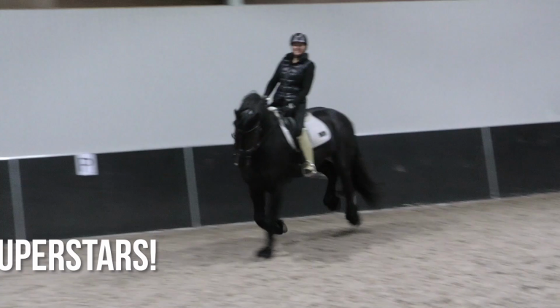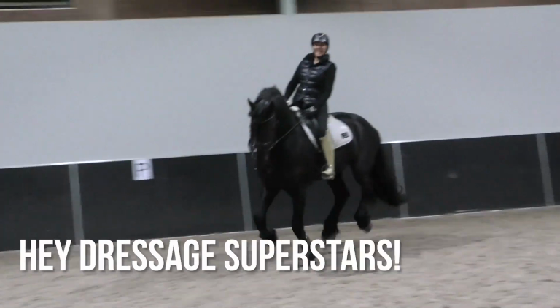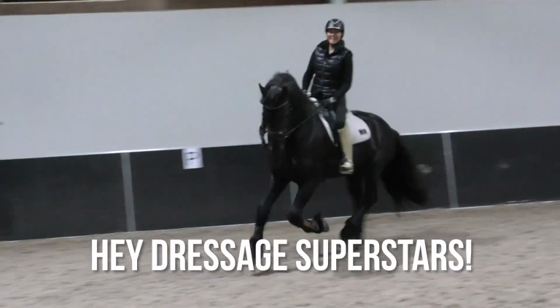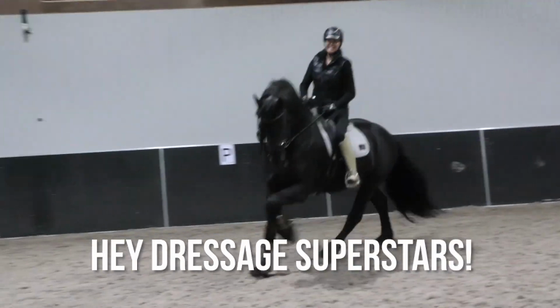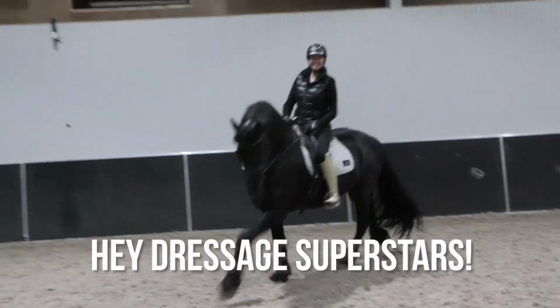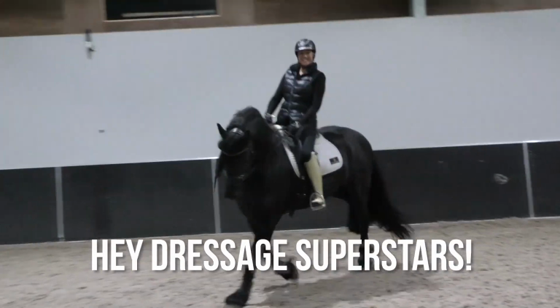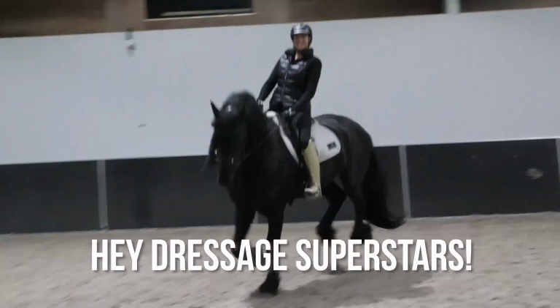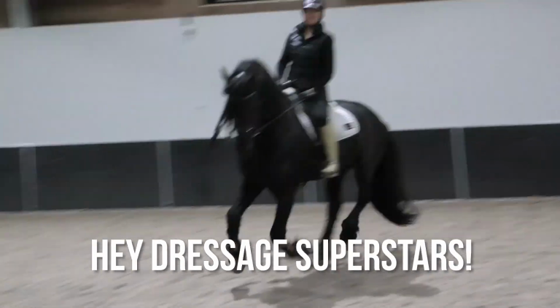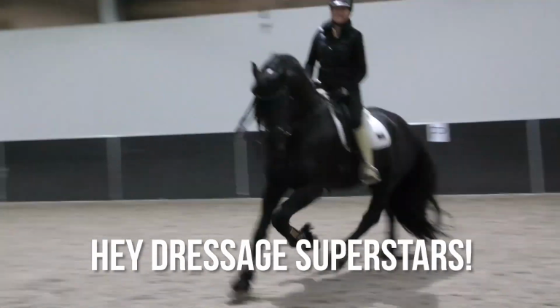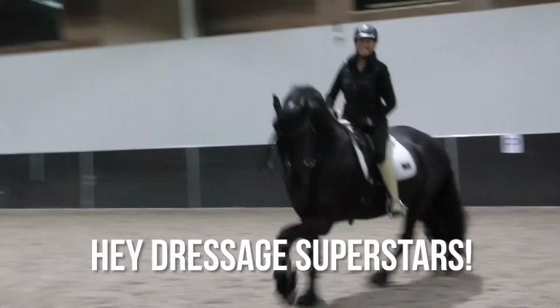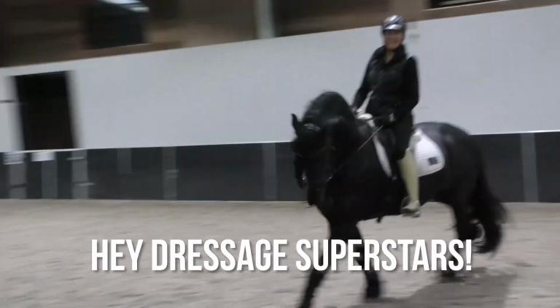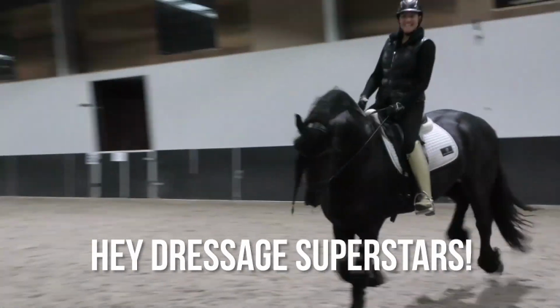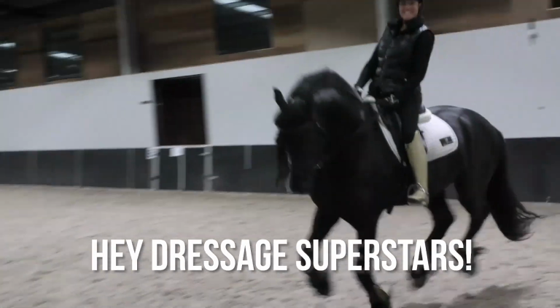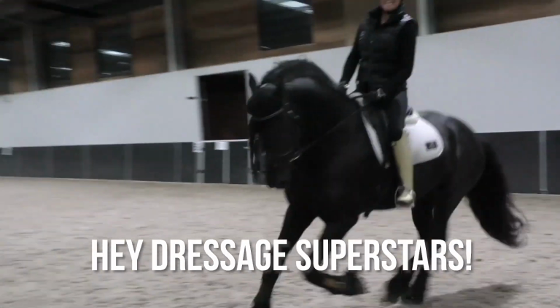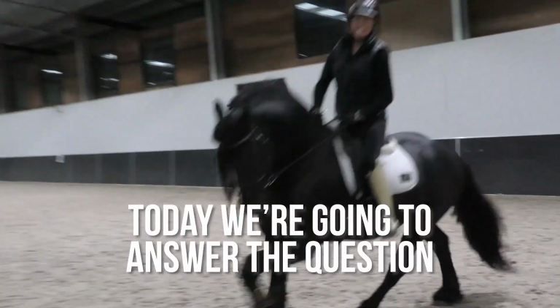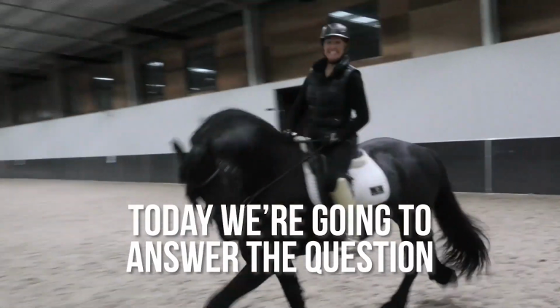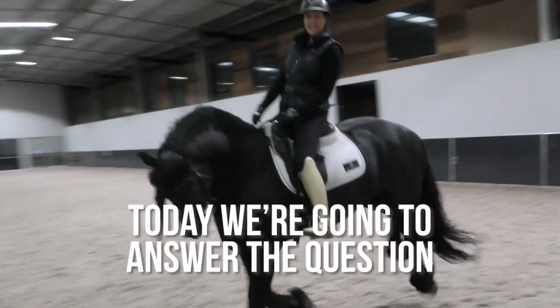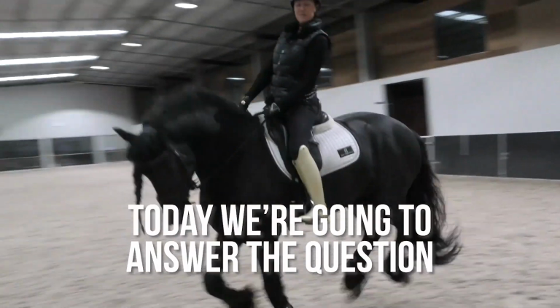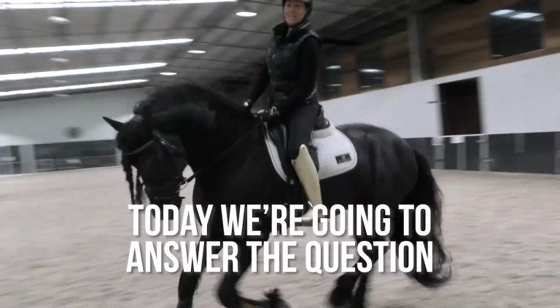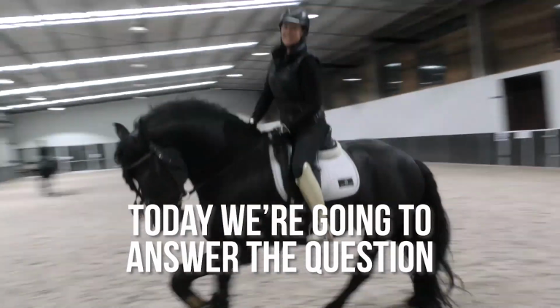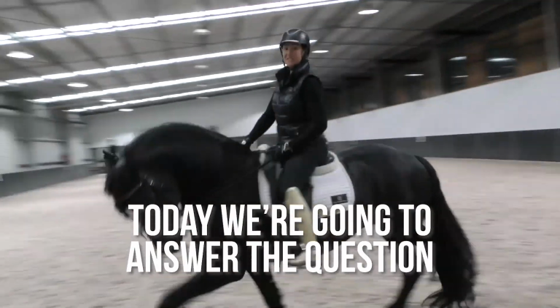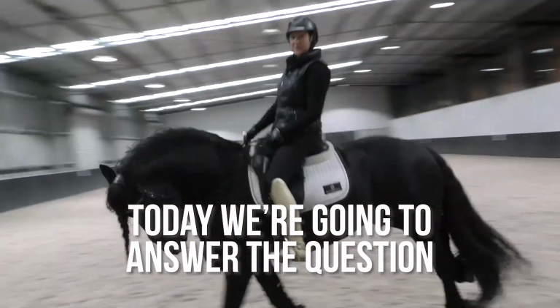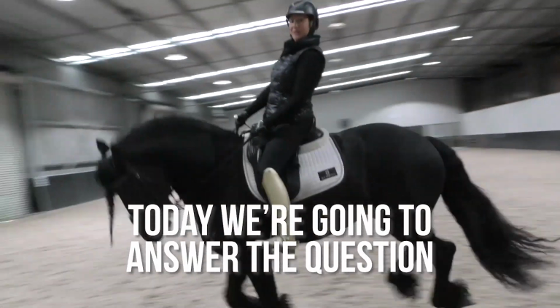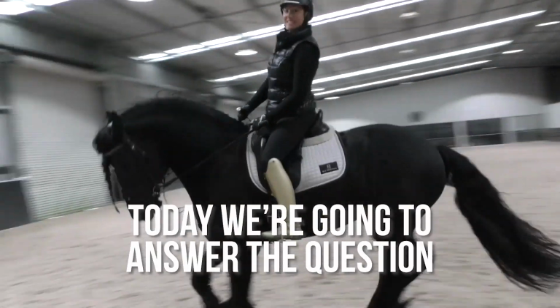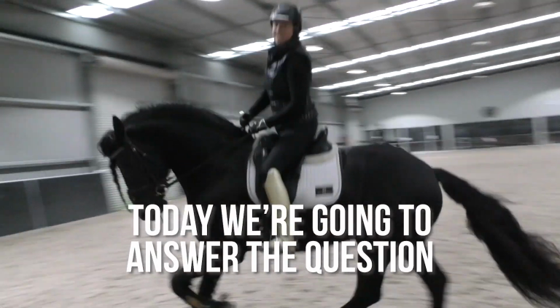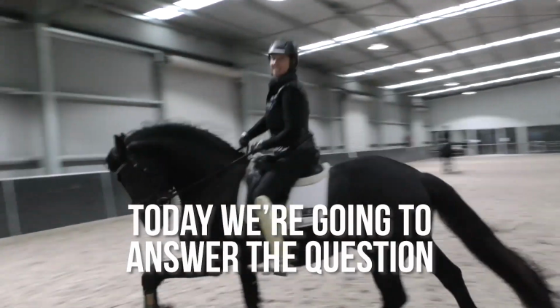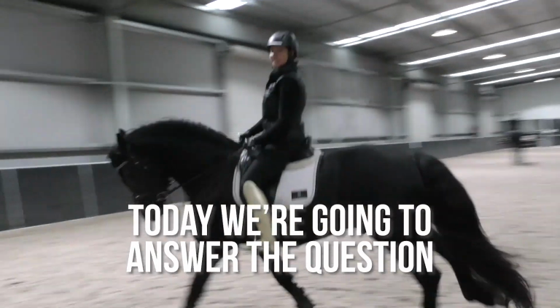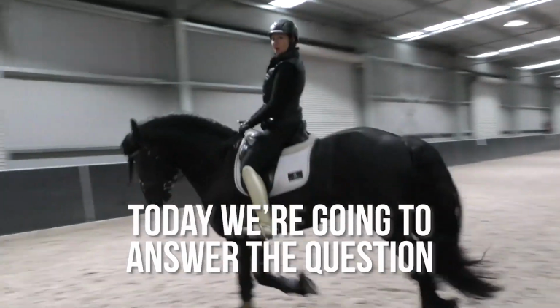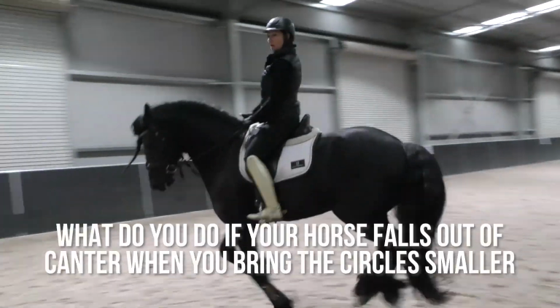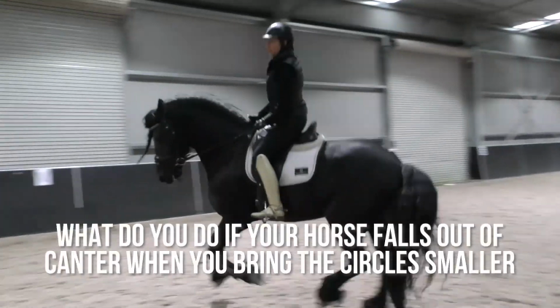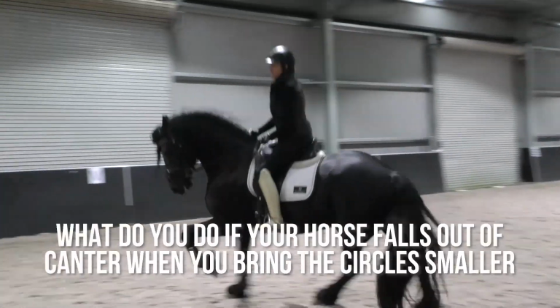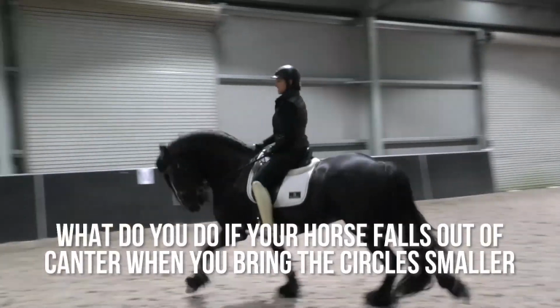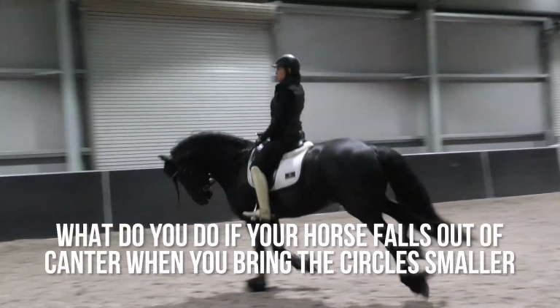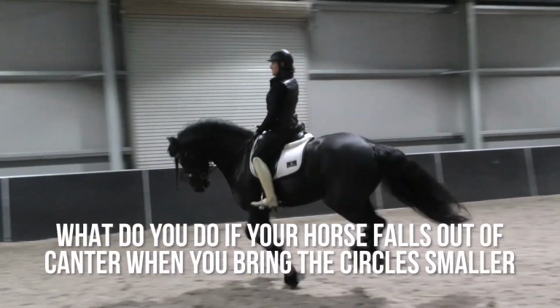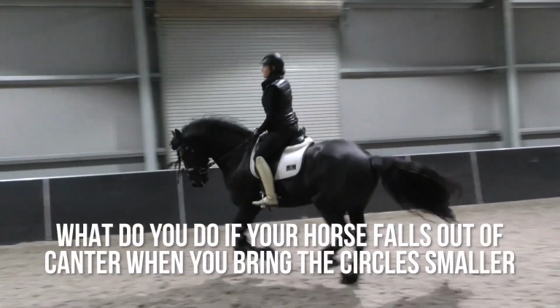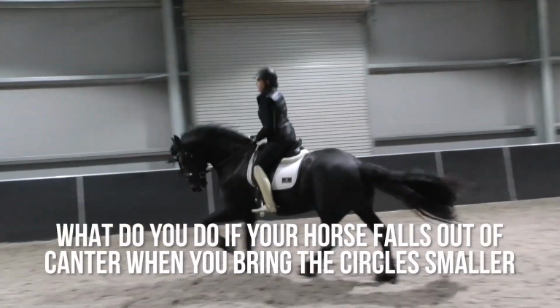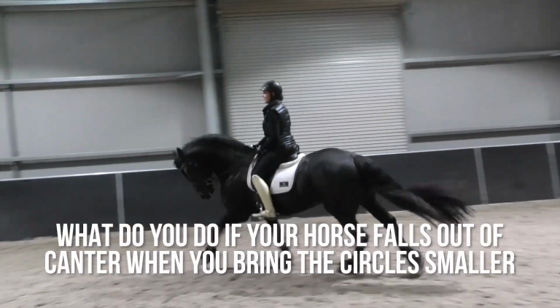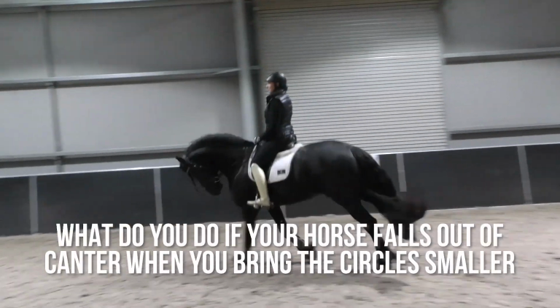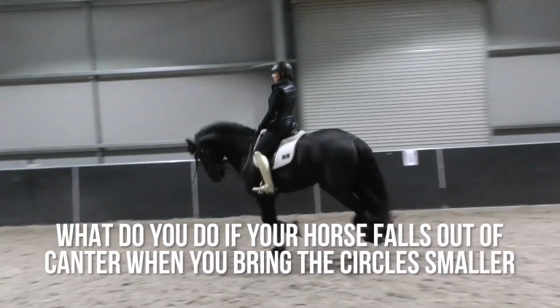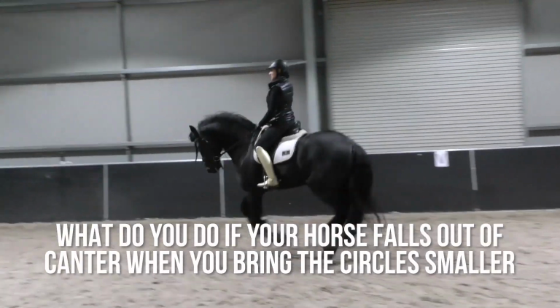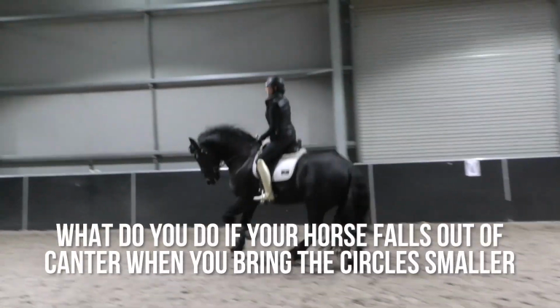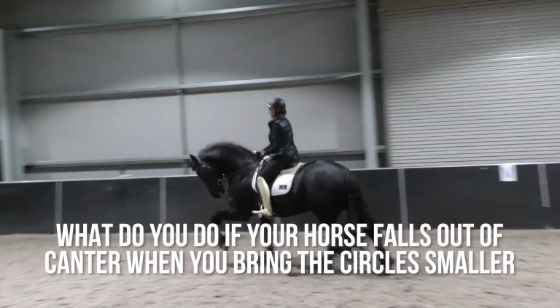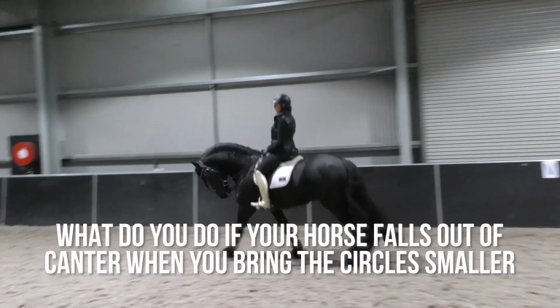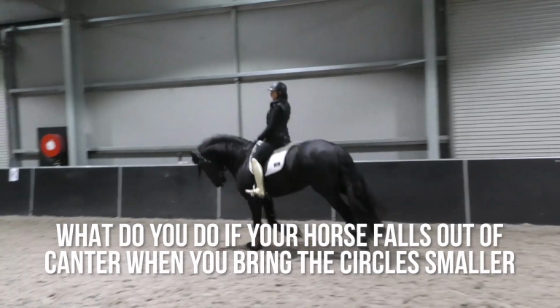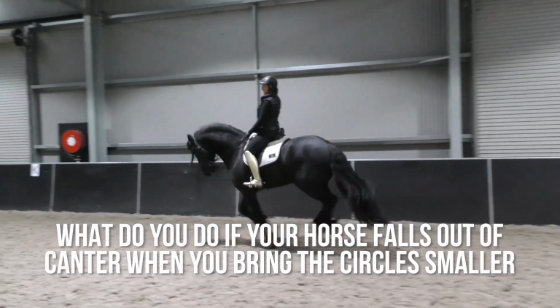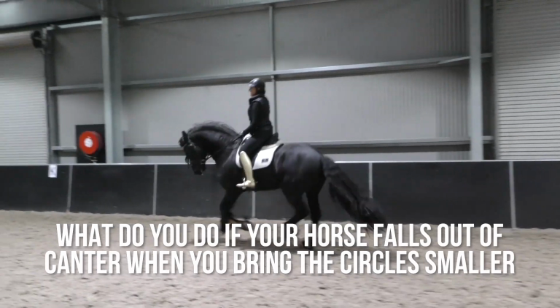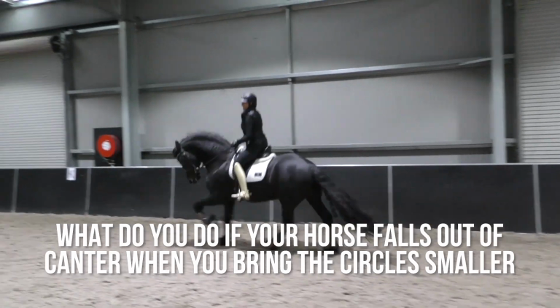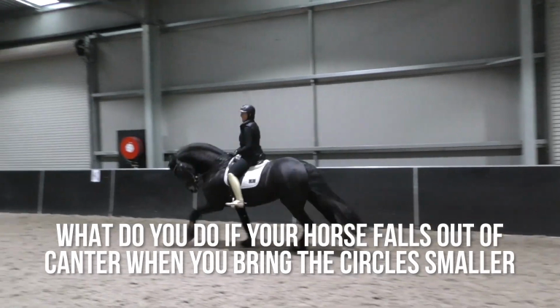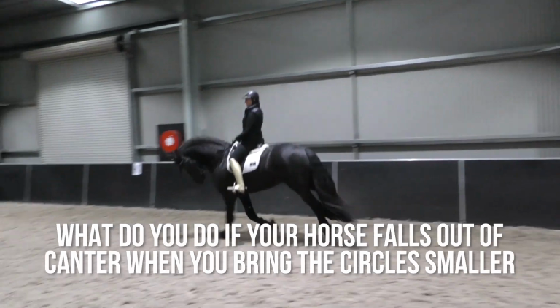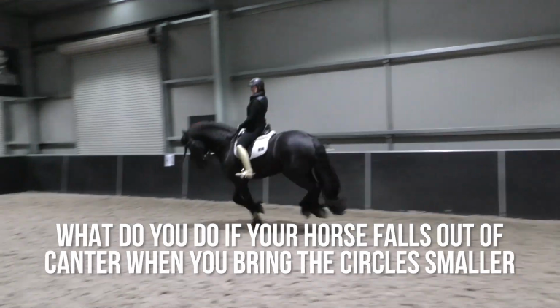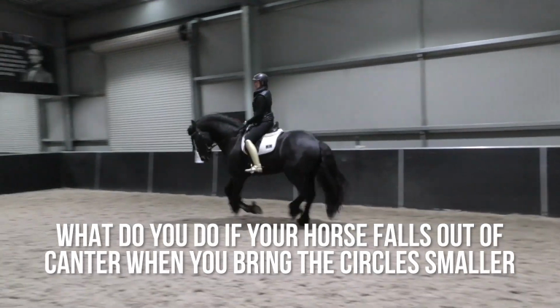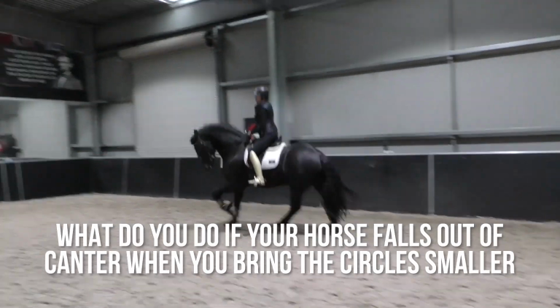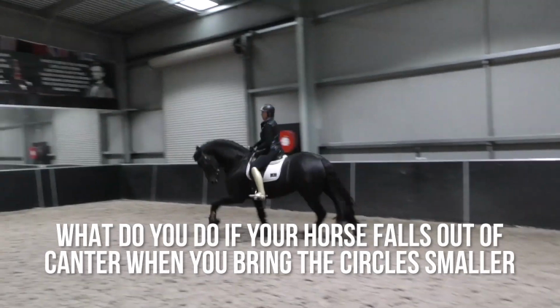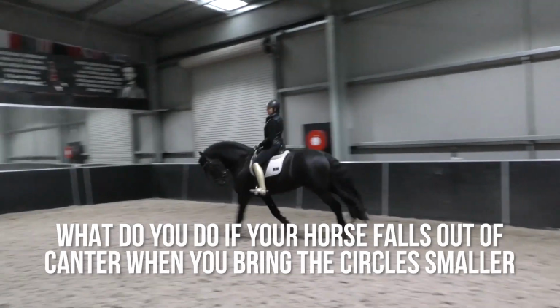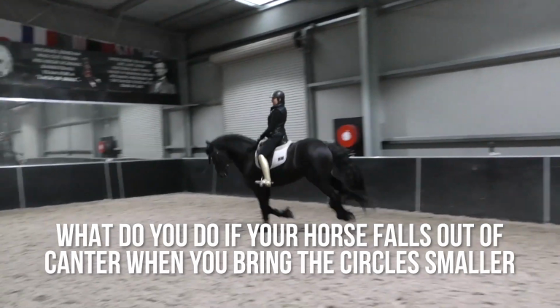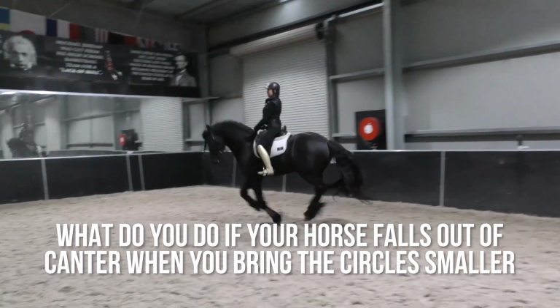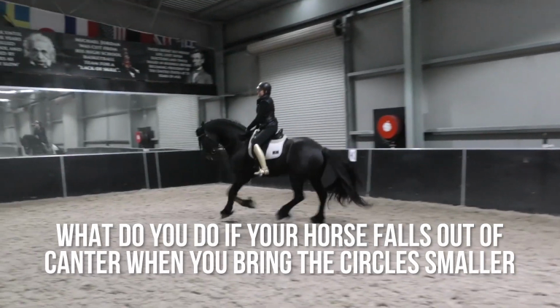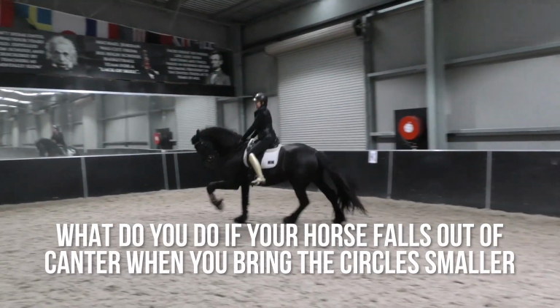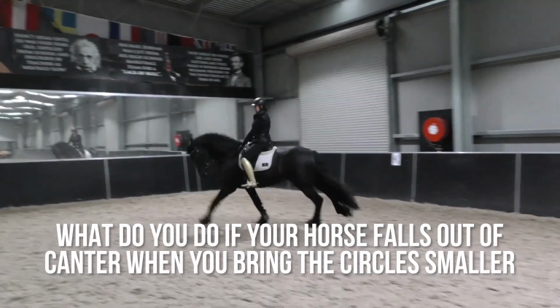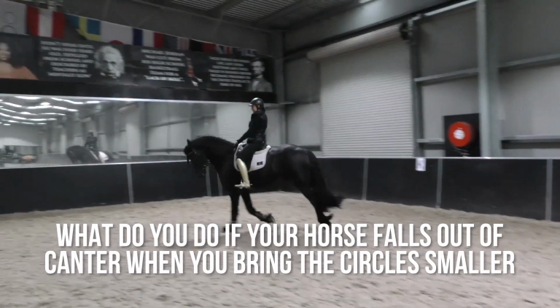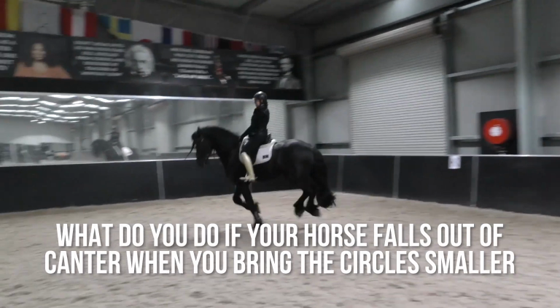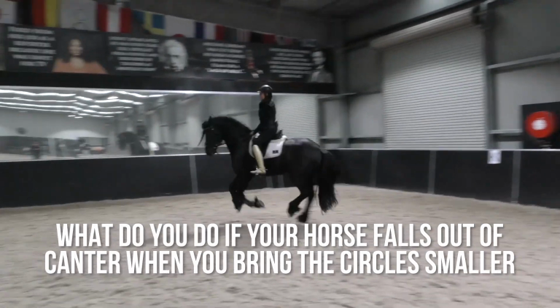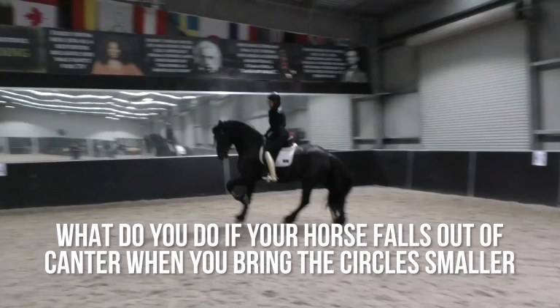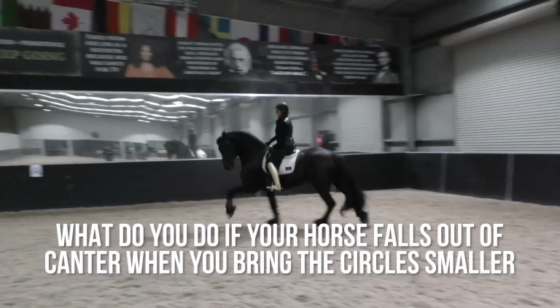Hey everyone, superstars! Today I'm going to answer the question: what do you do if your horse falls out of canter when you bring the circle smaller?